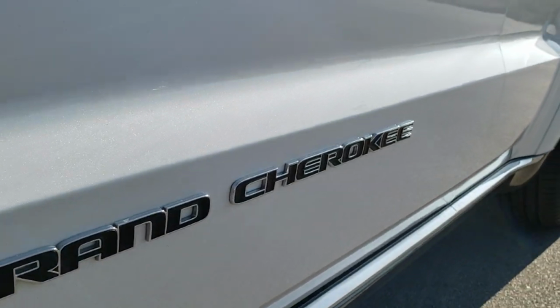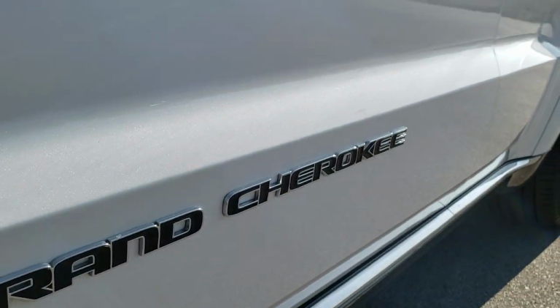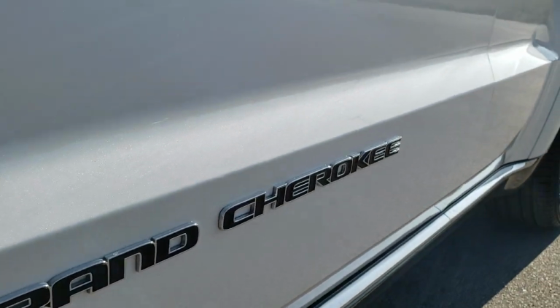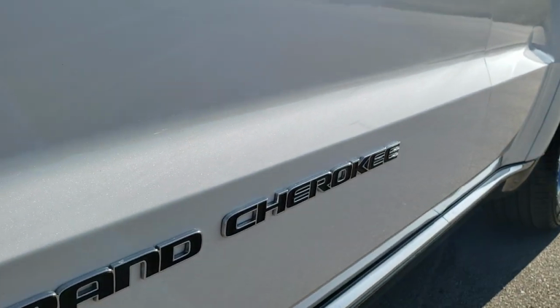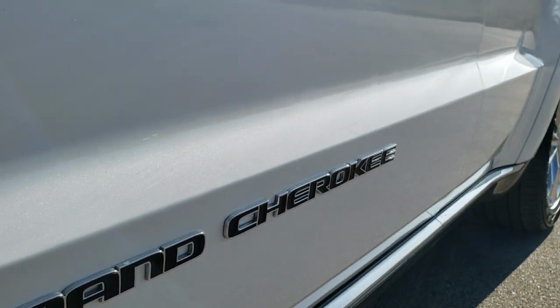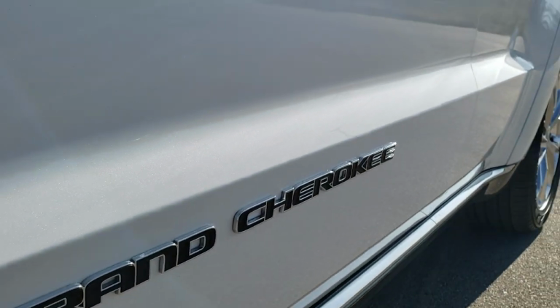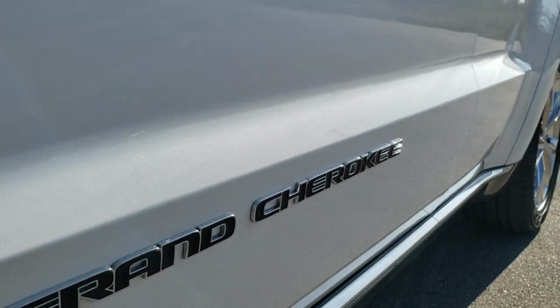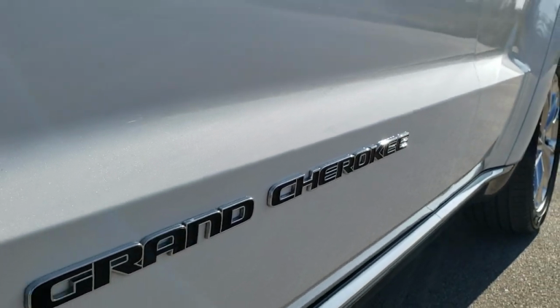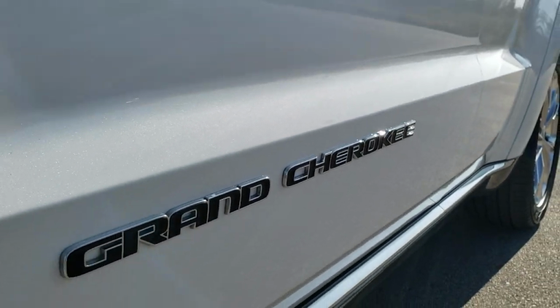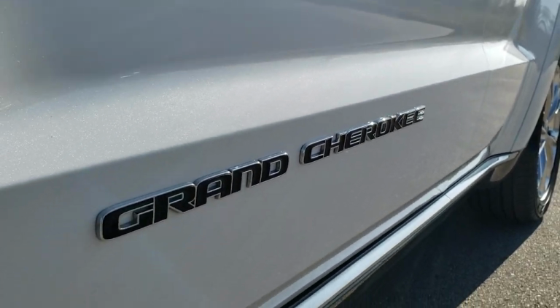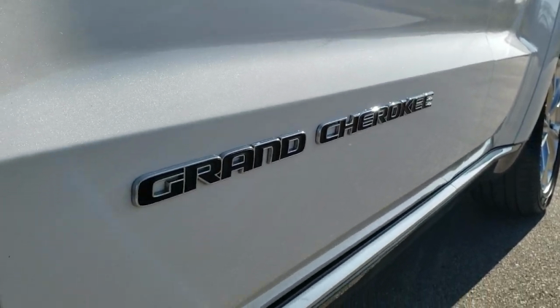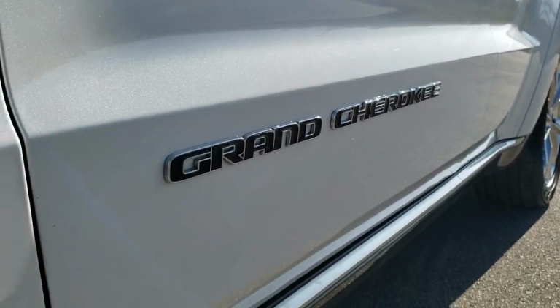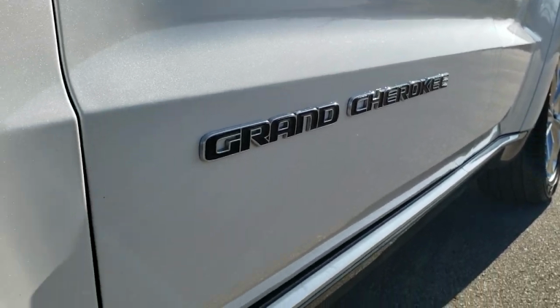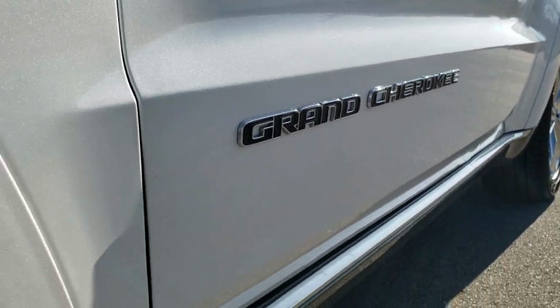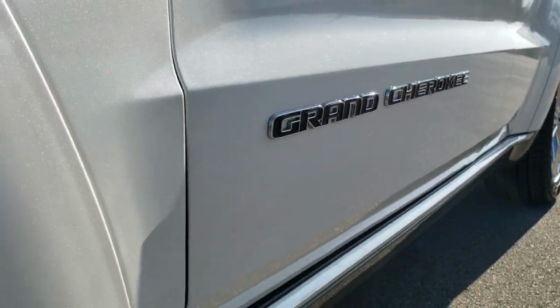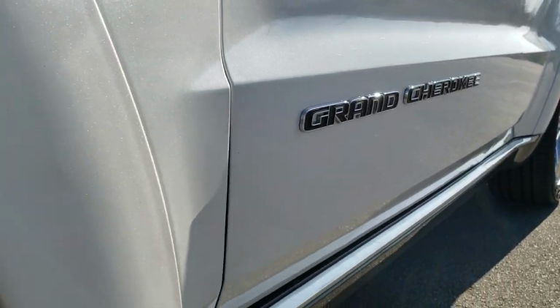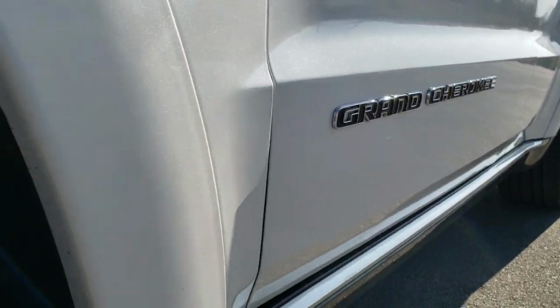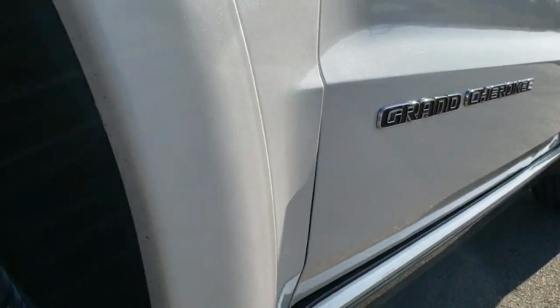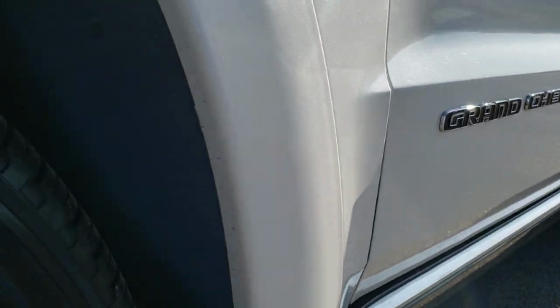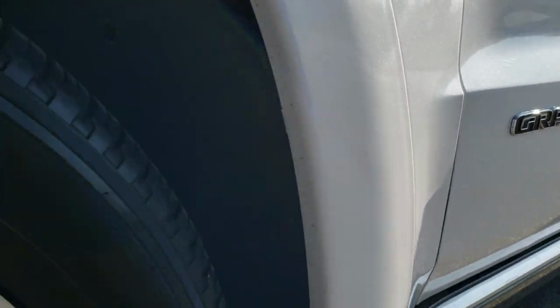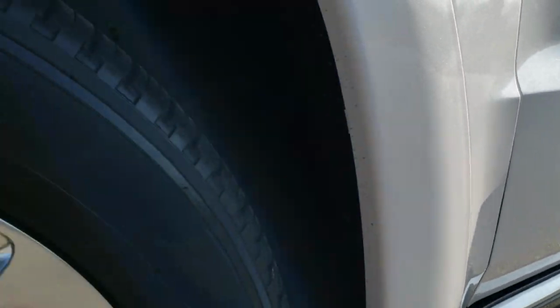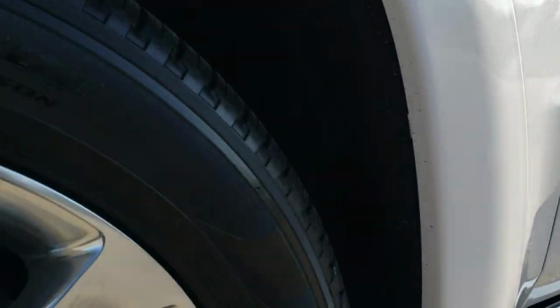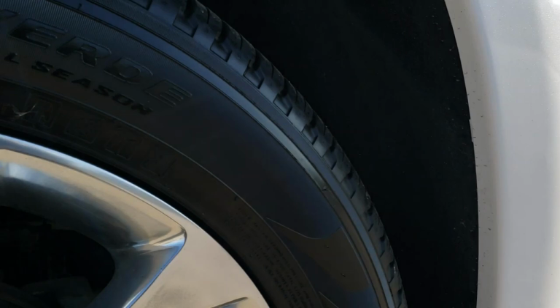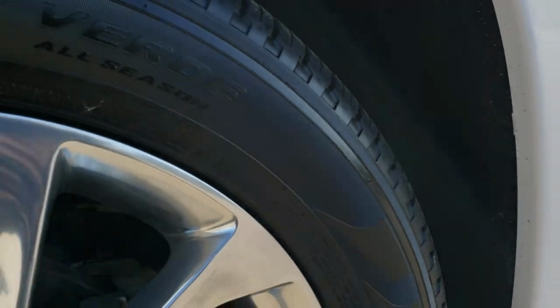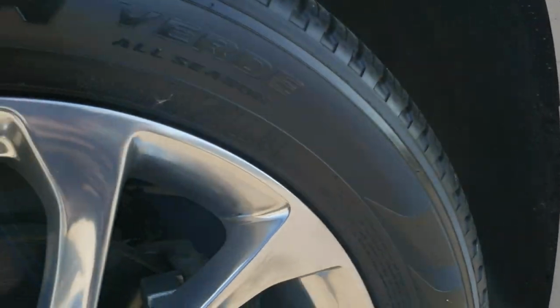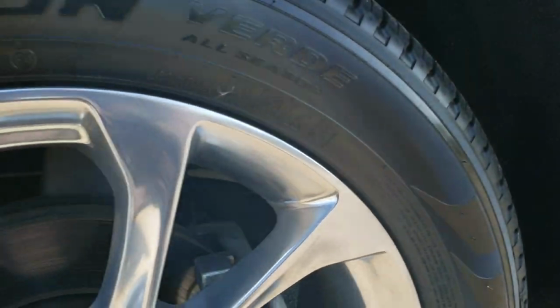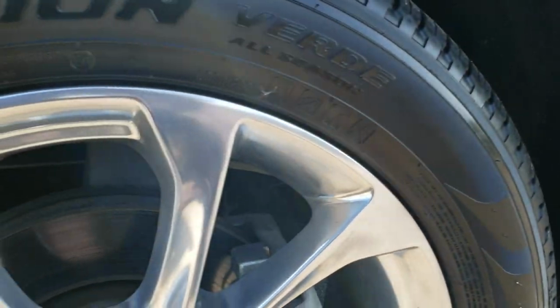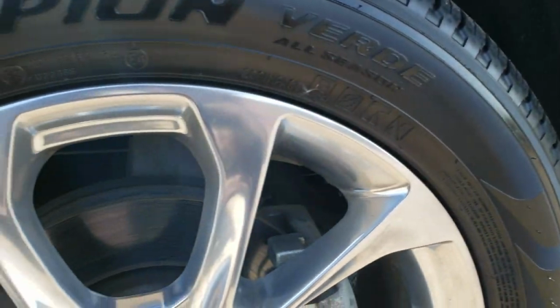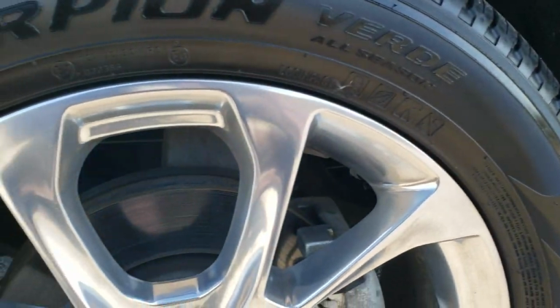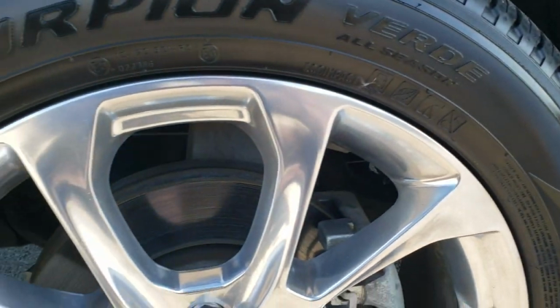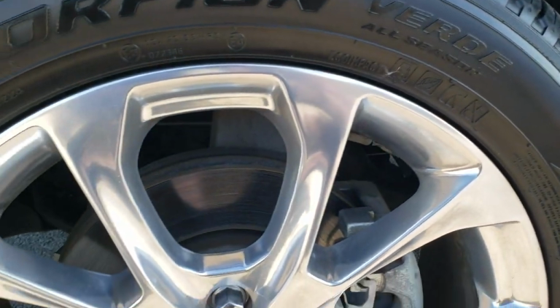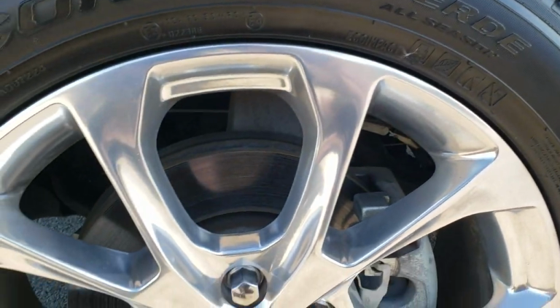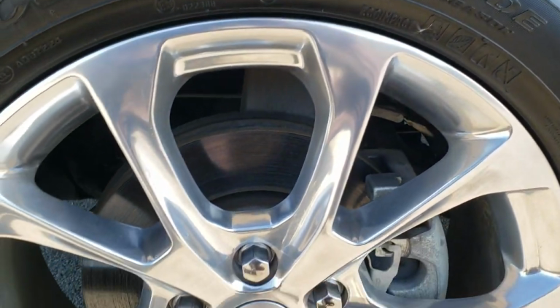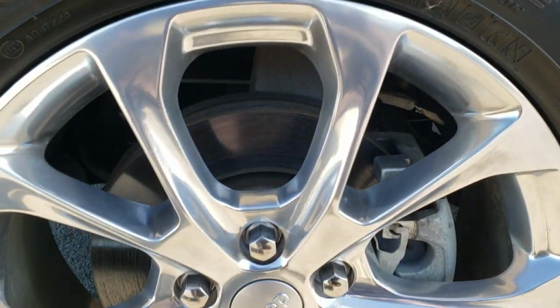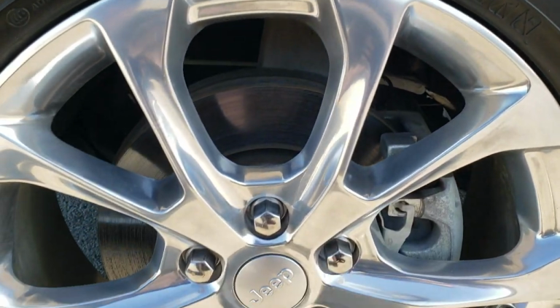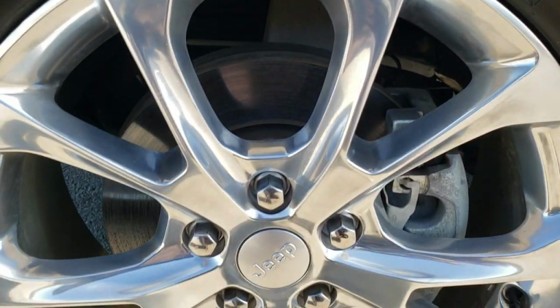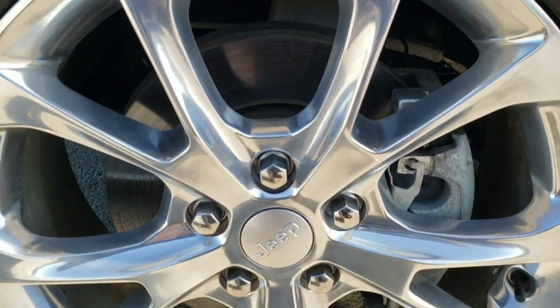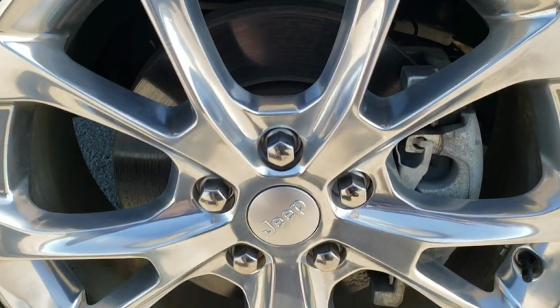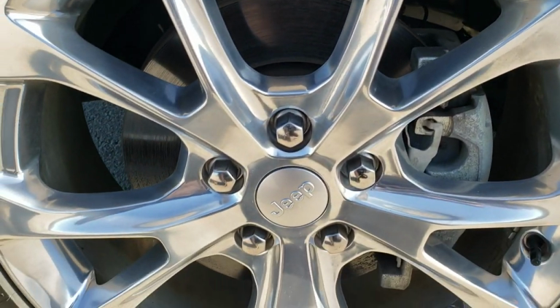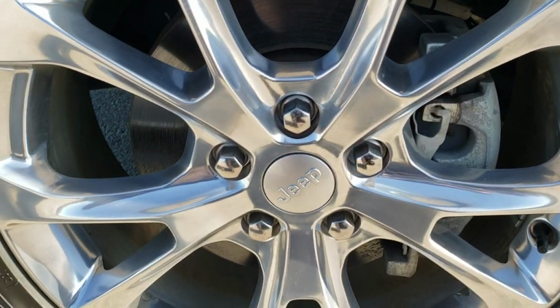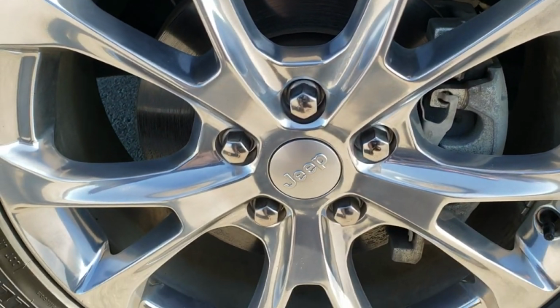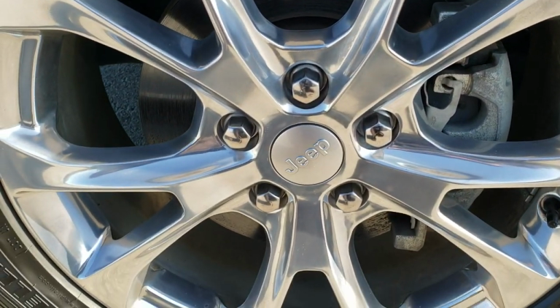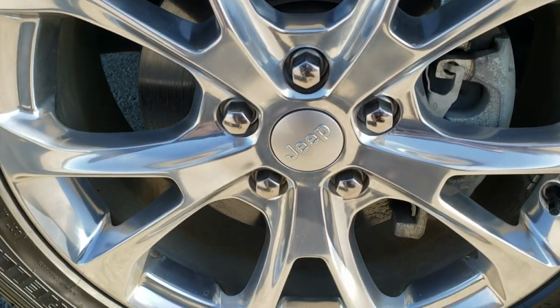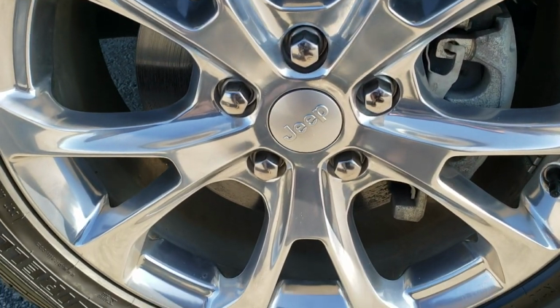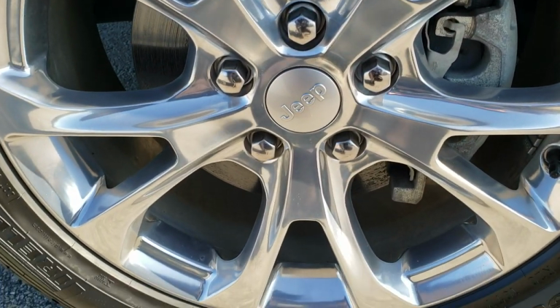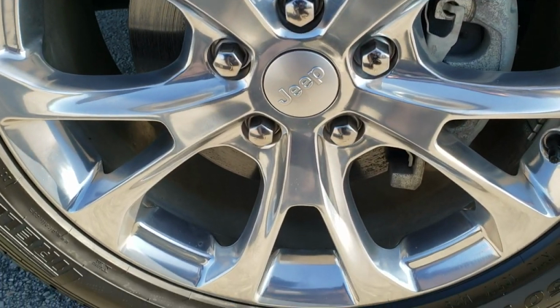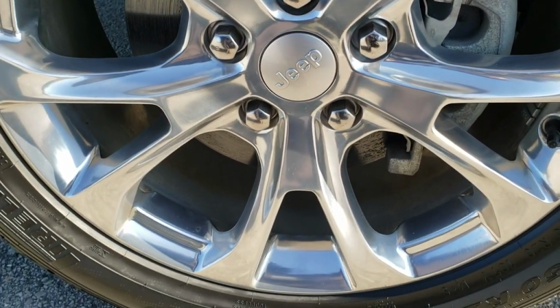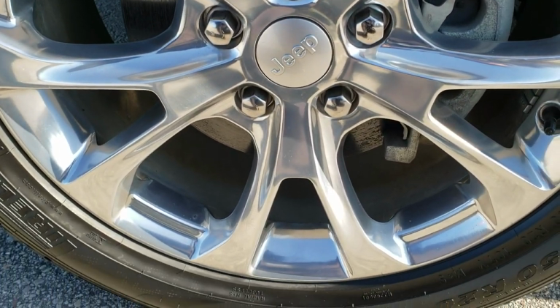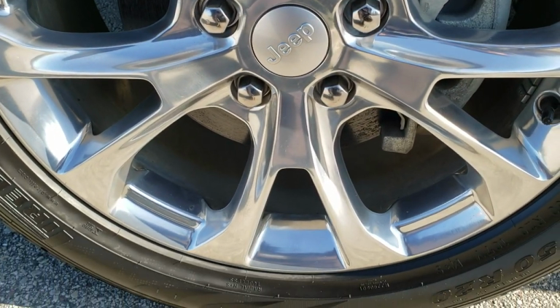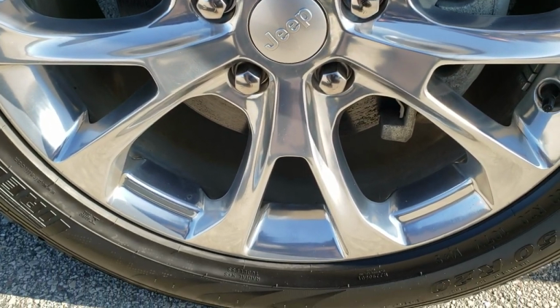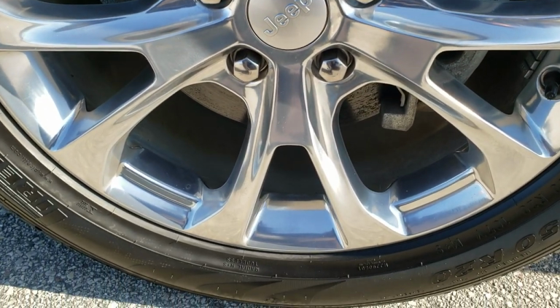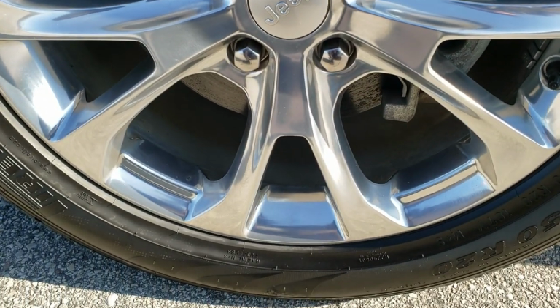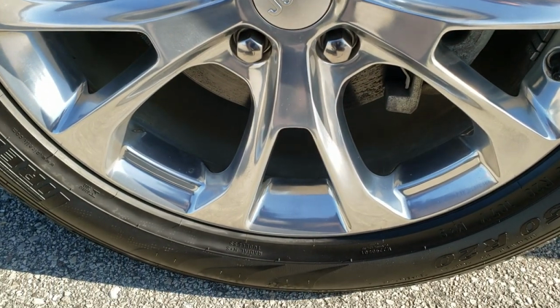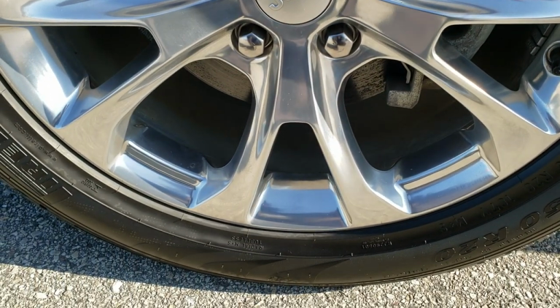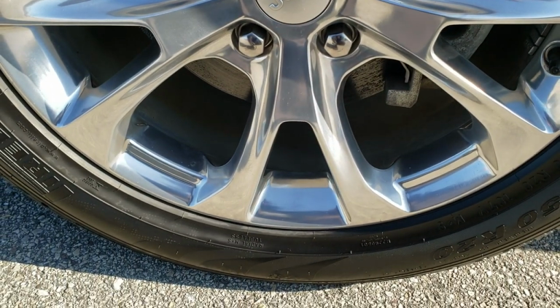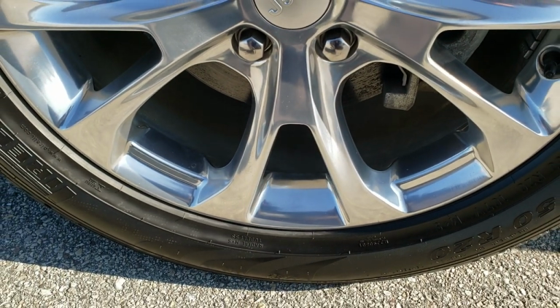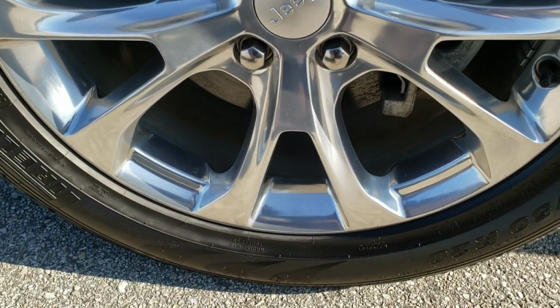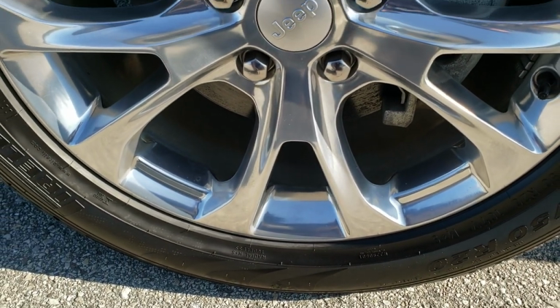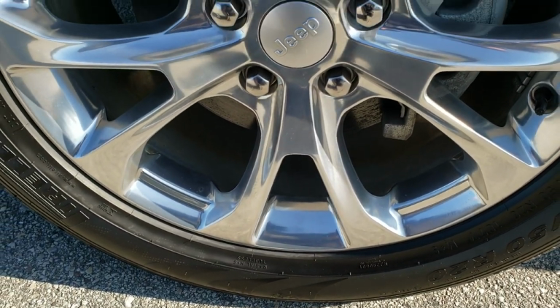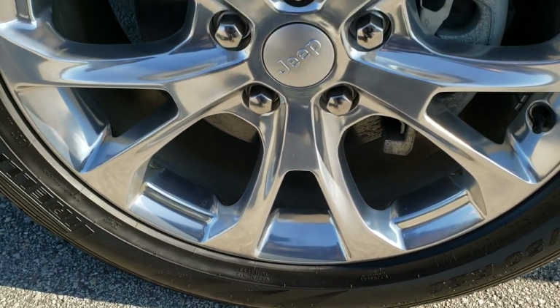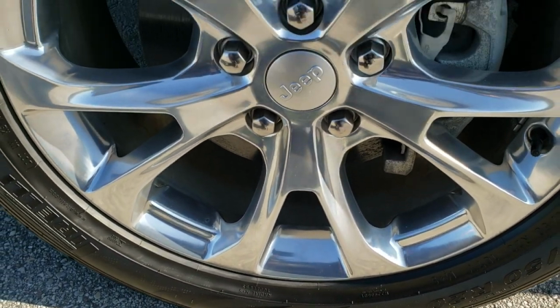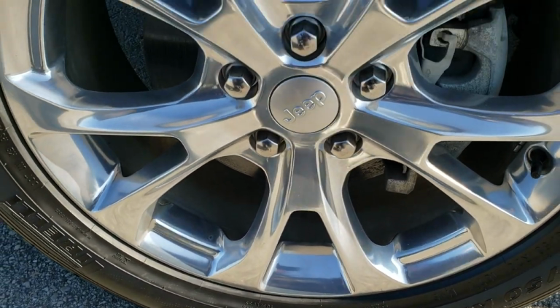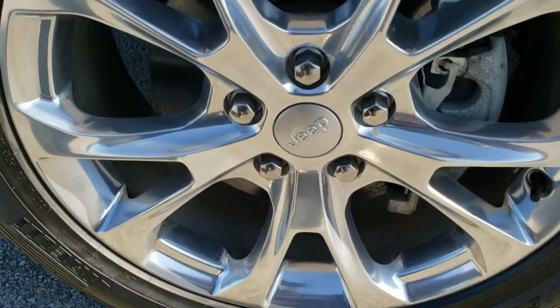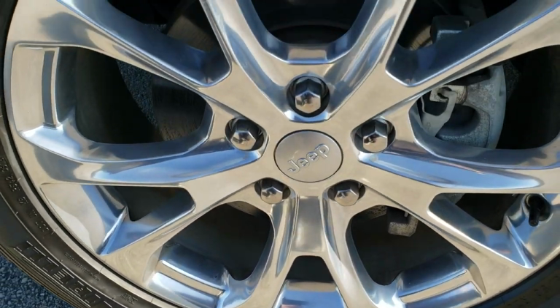And if you want to check out more pictures of this vehicle, in the upper right-hand corner of the screen is a link to this vehicle on our website — click that and check out all the photos there.